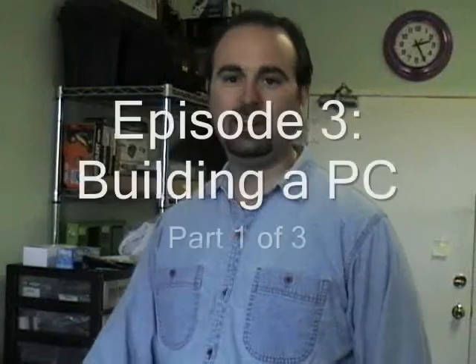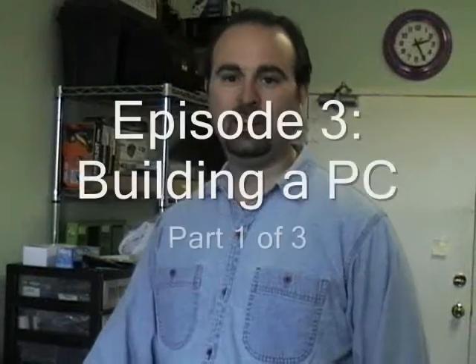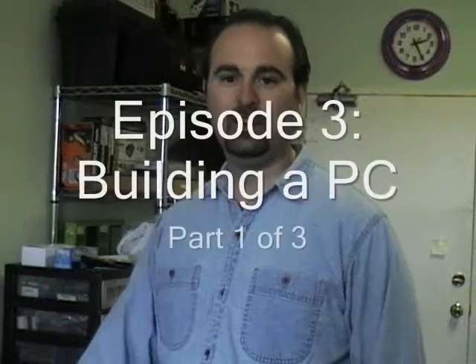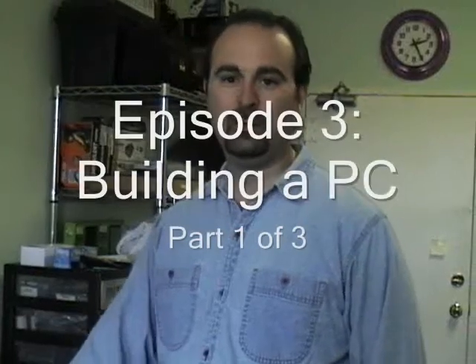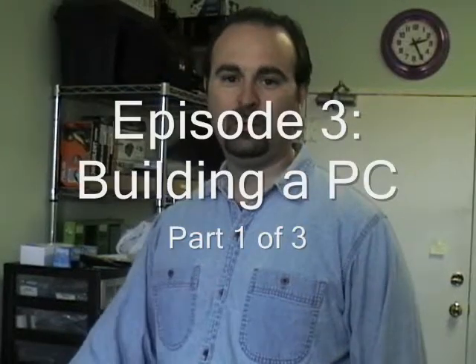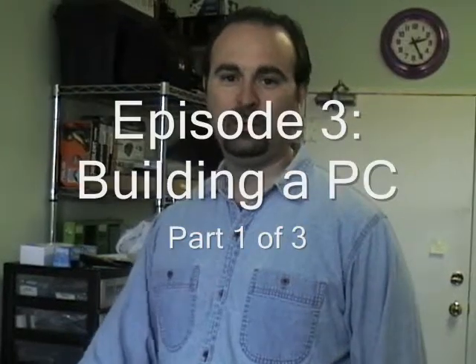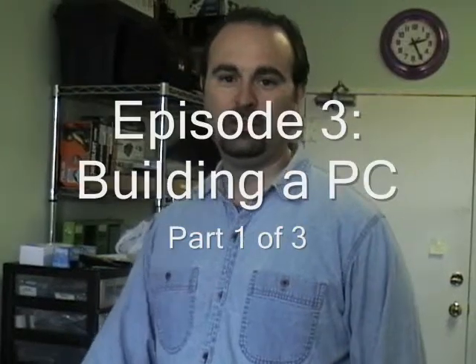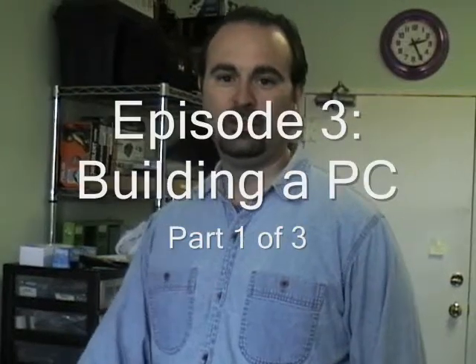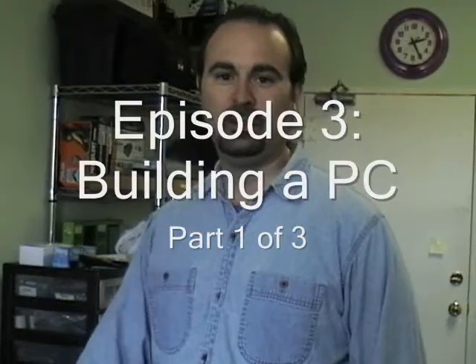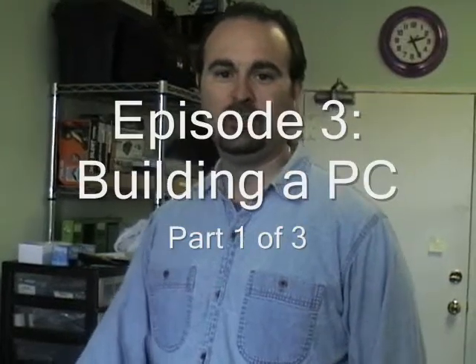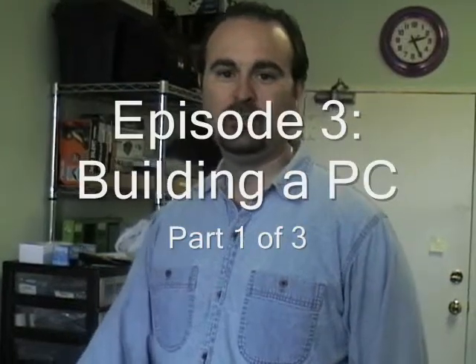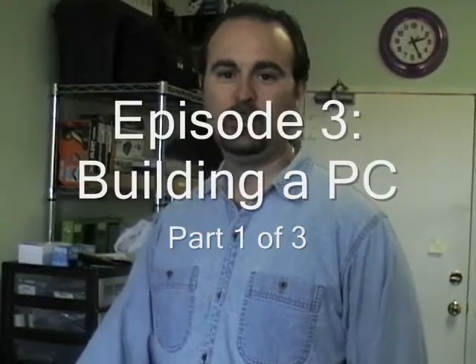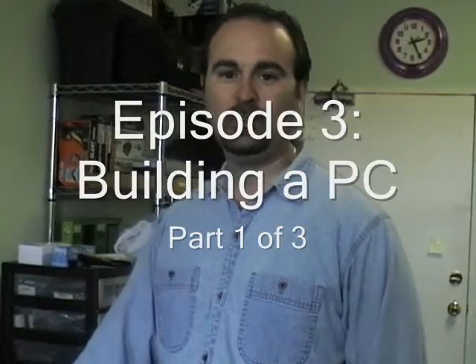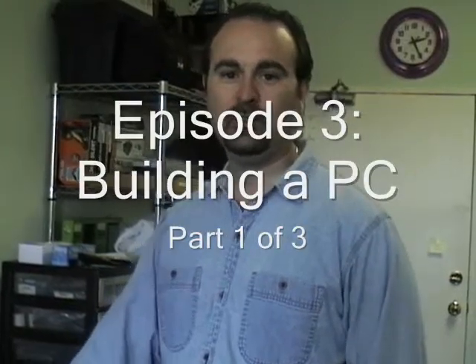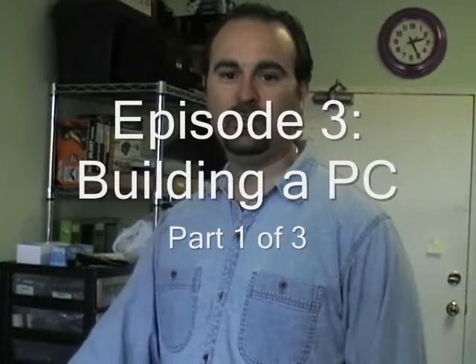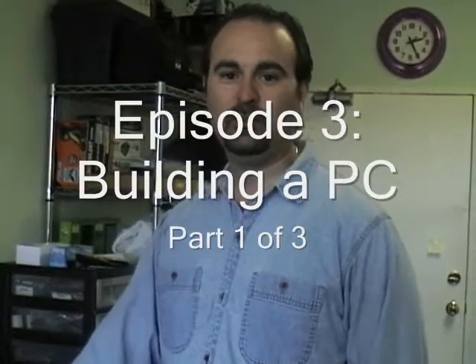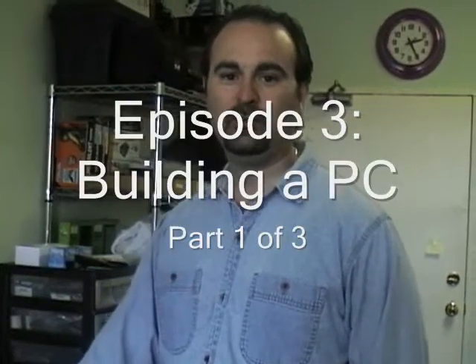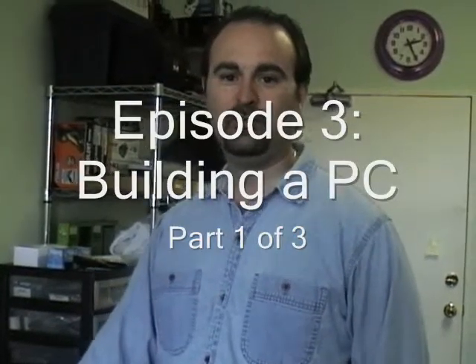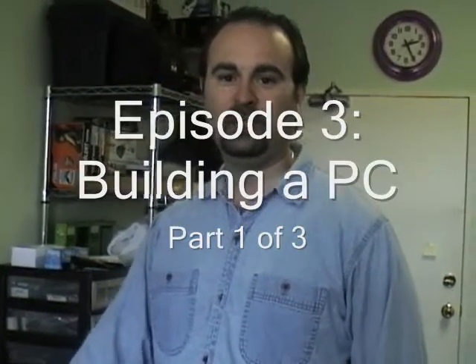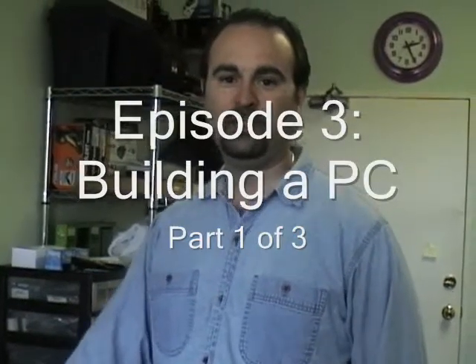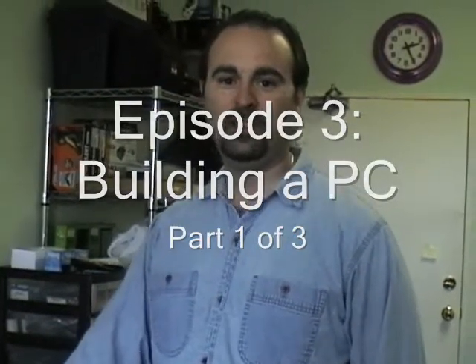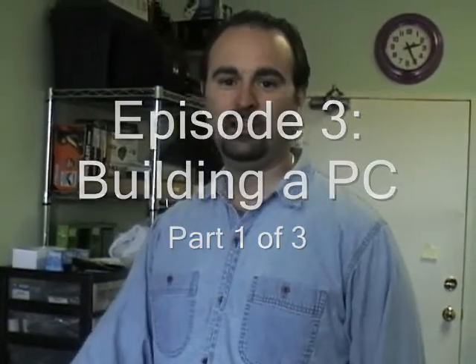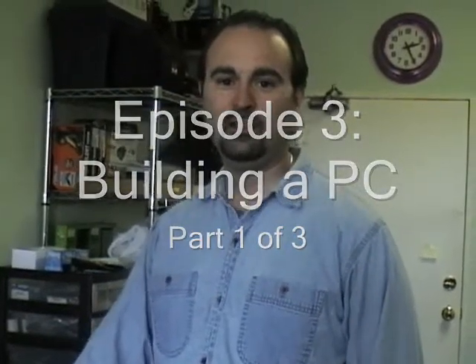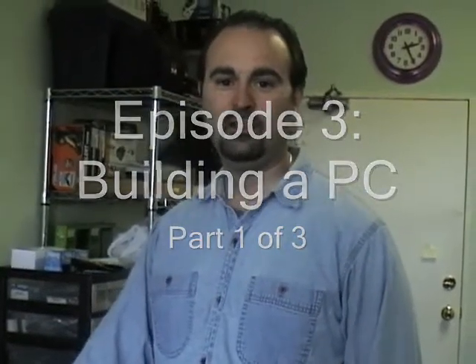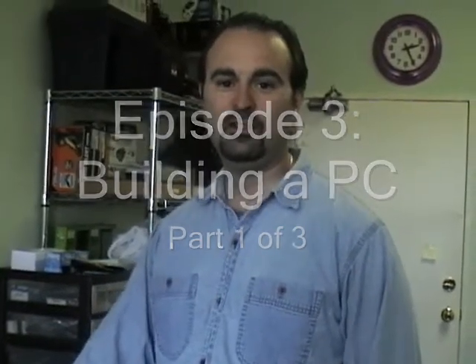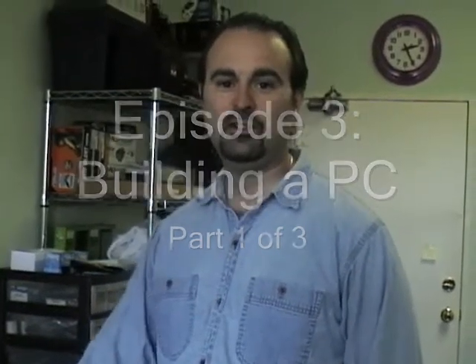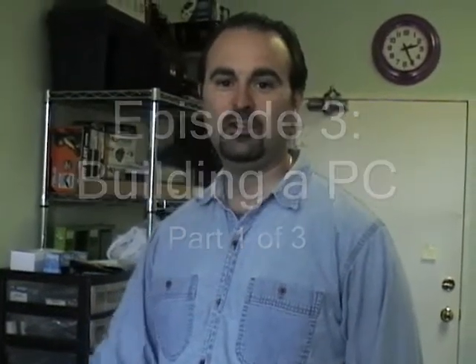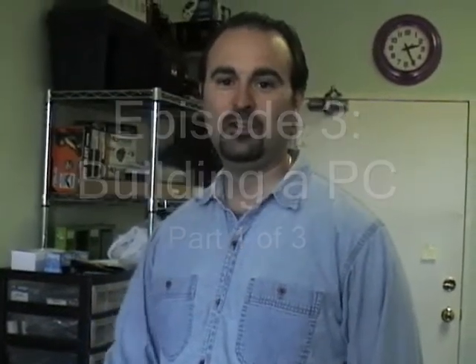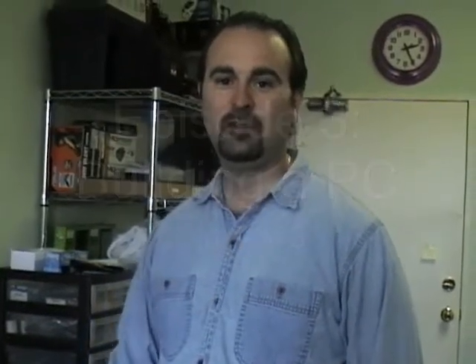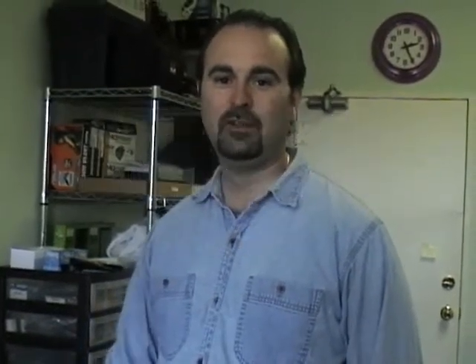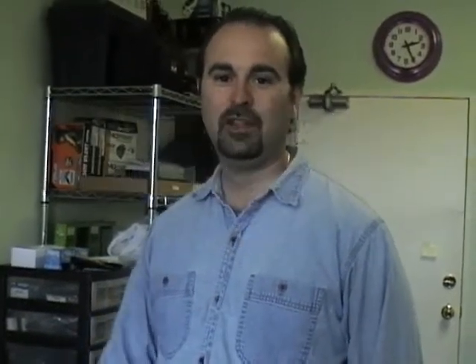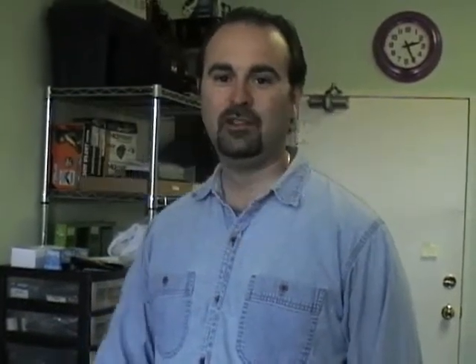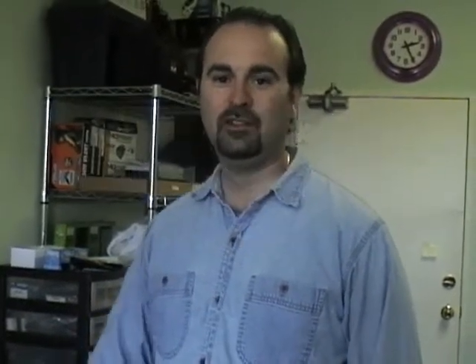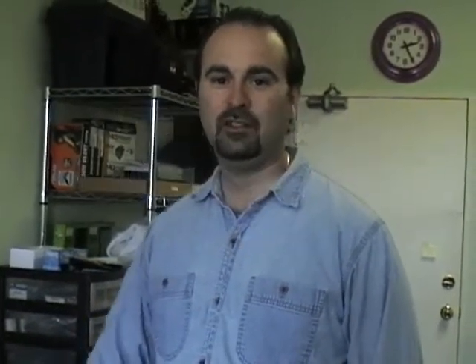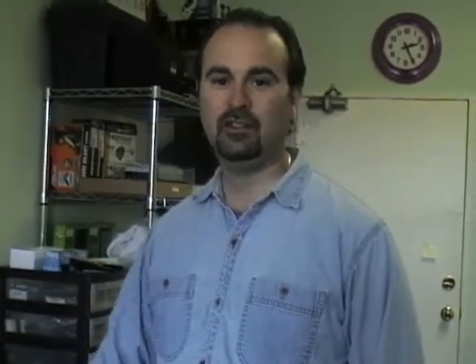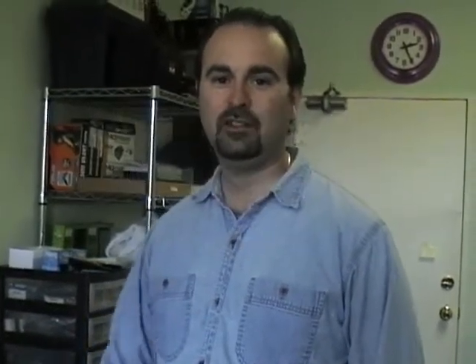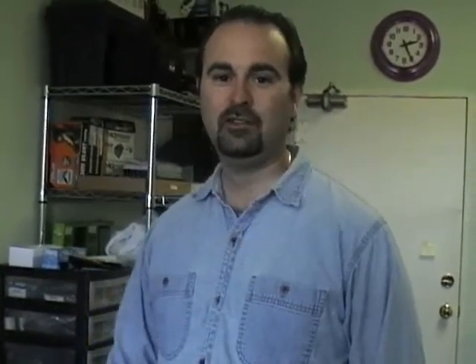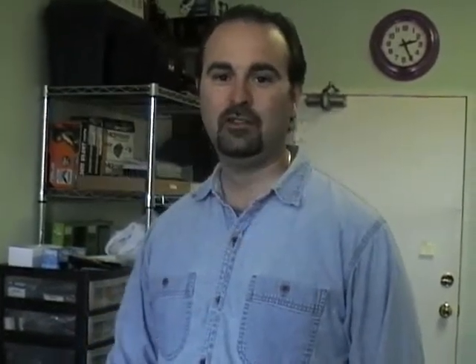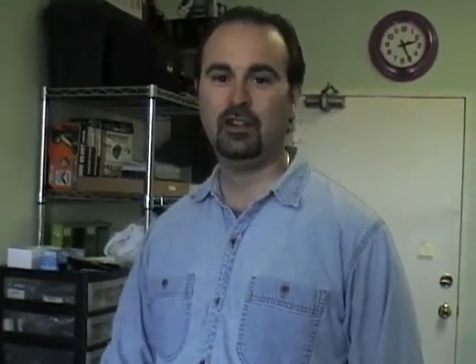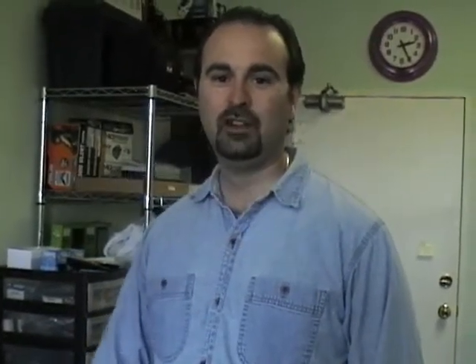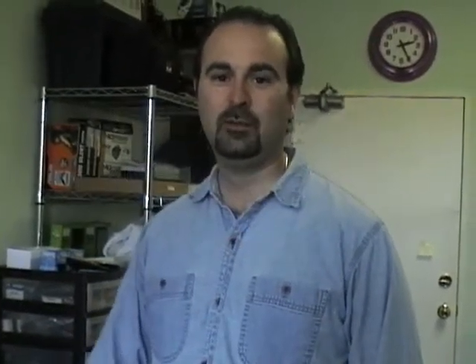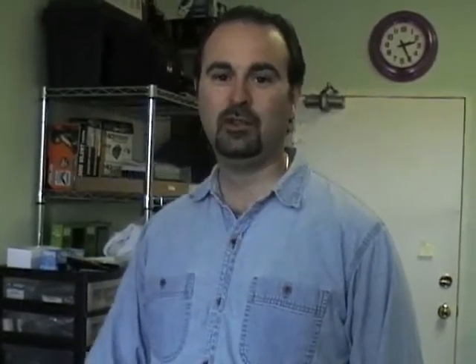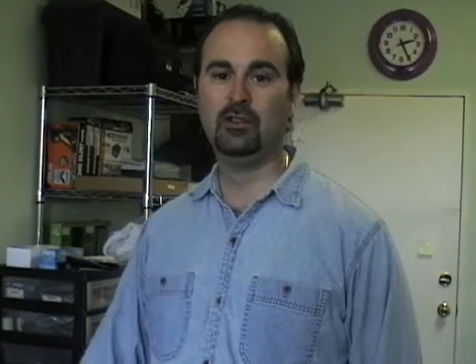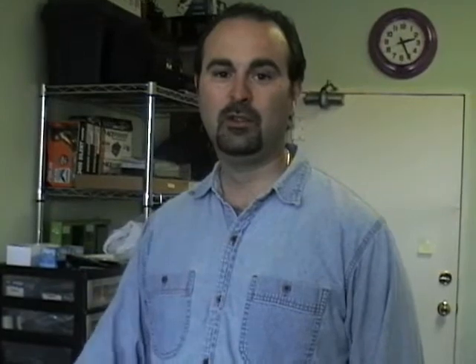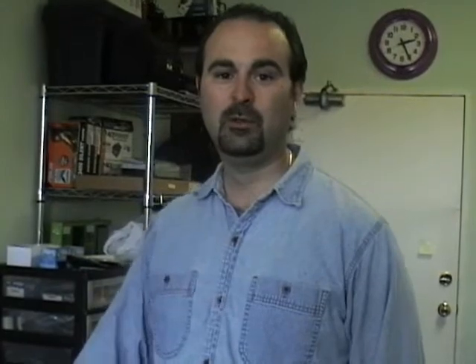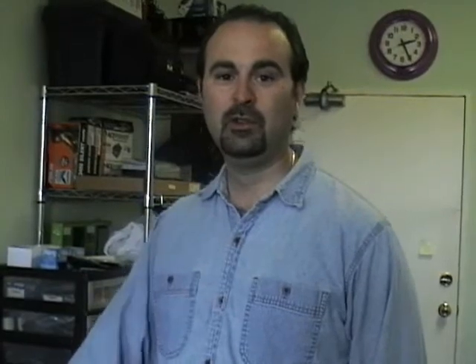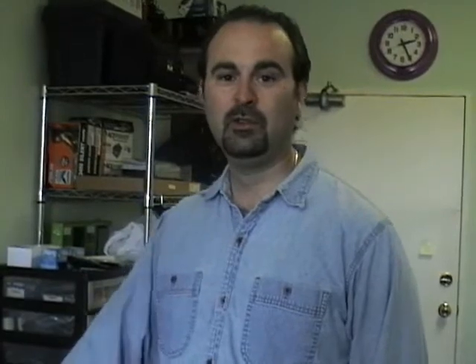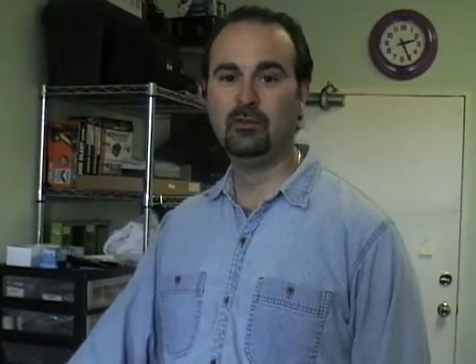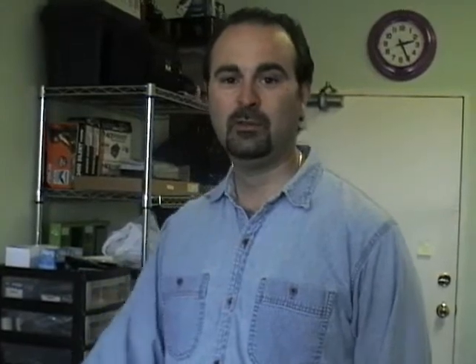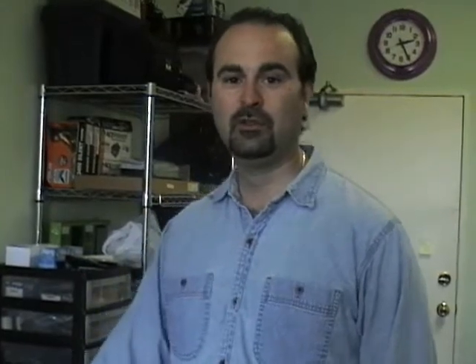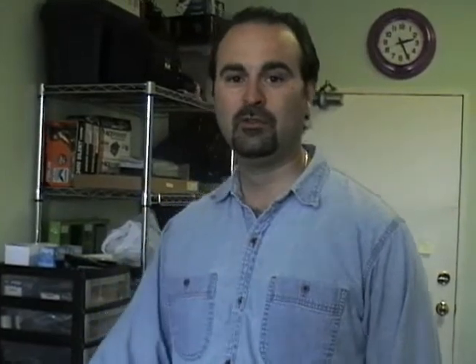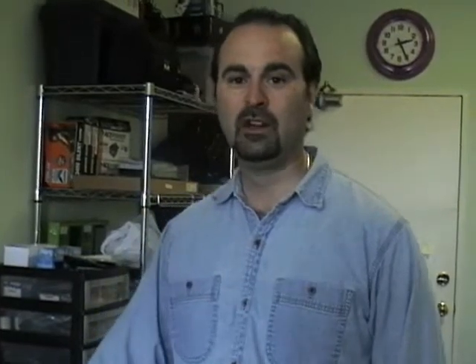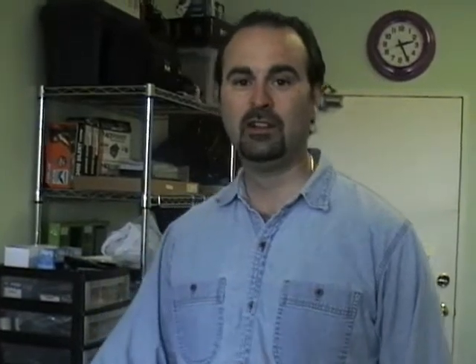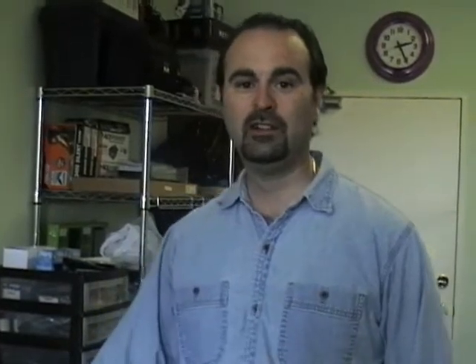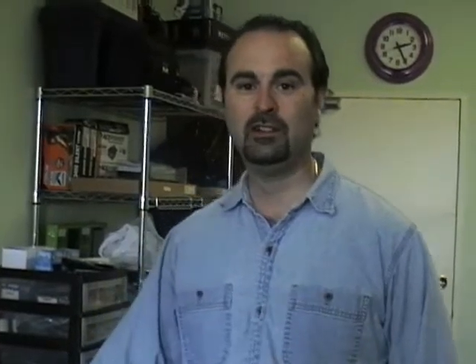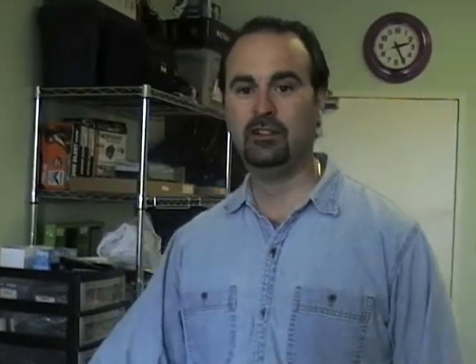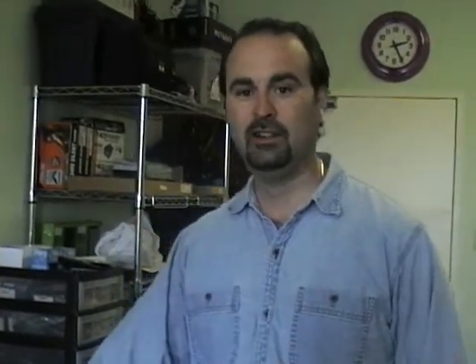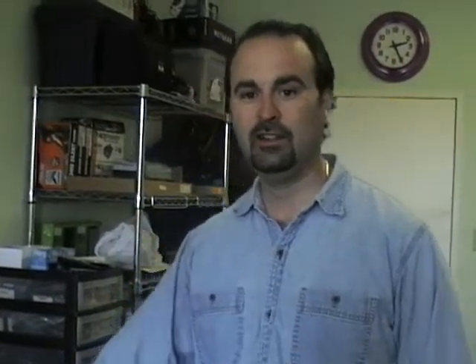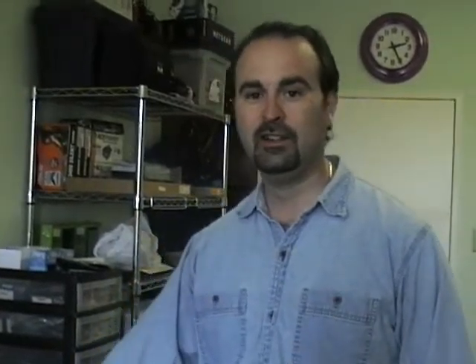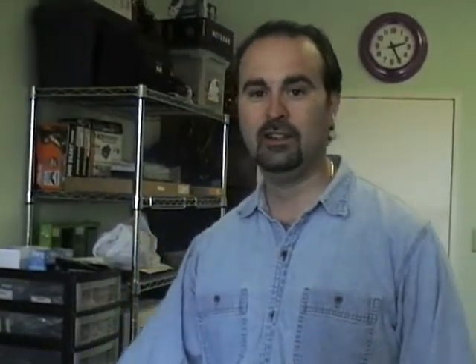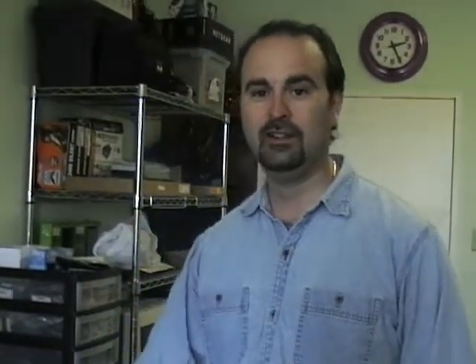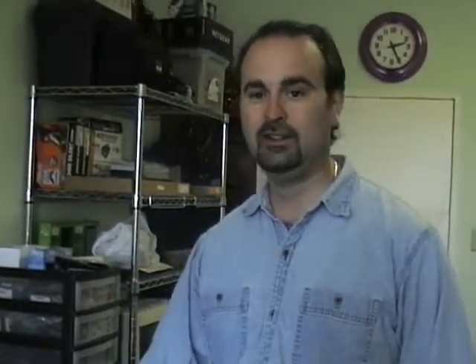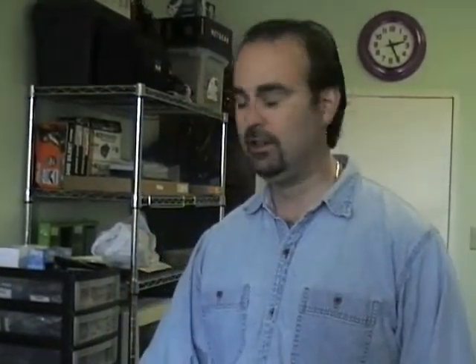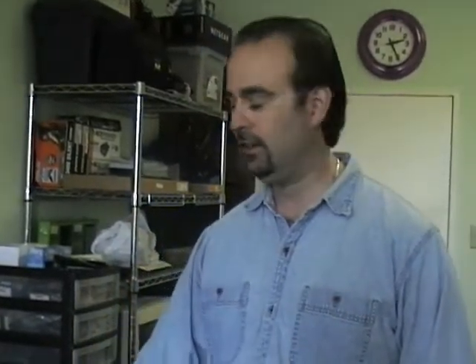Hi, welcome to another episode of The Technology Show. I'm Daniel and I'm going to show you how to build a computer from scratch here today.